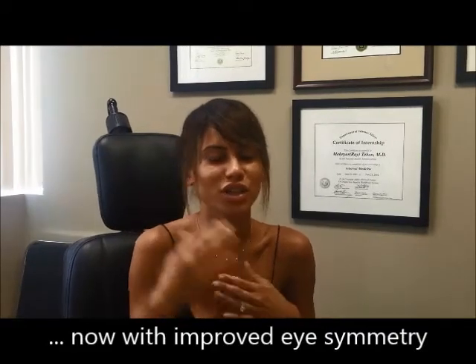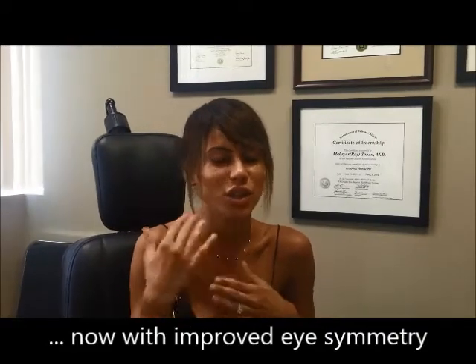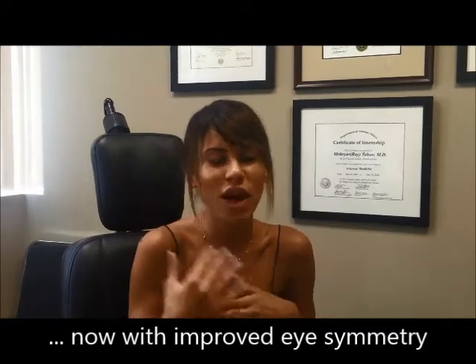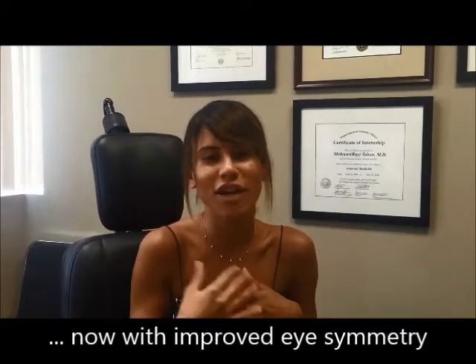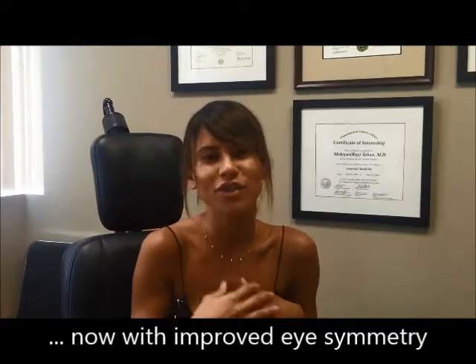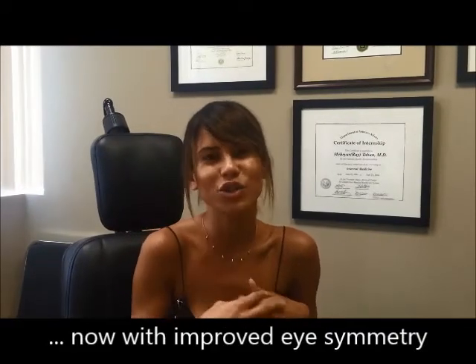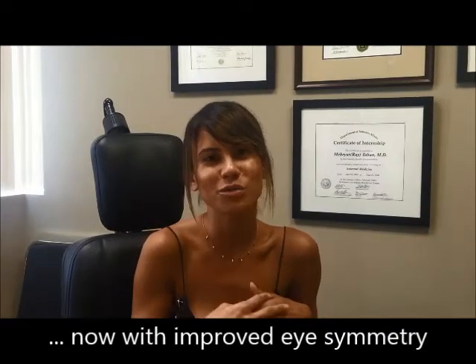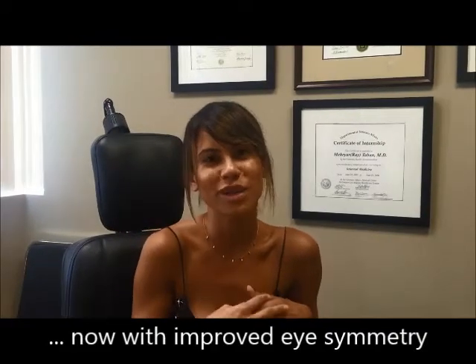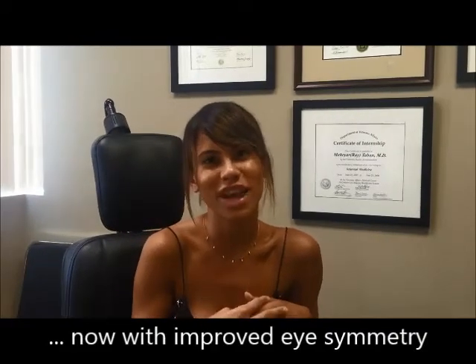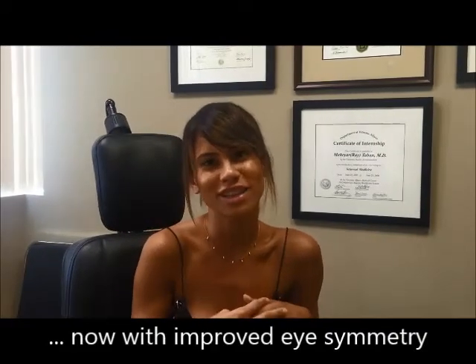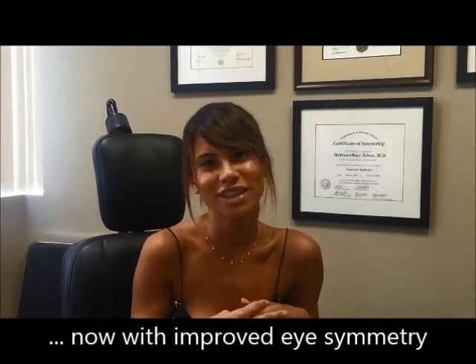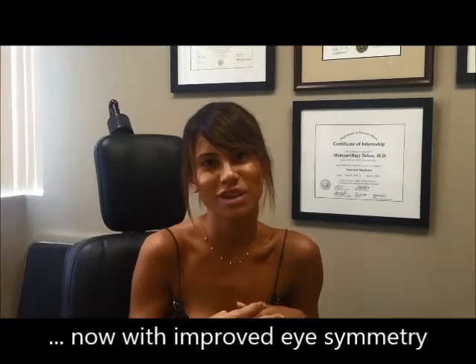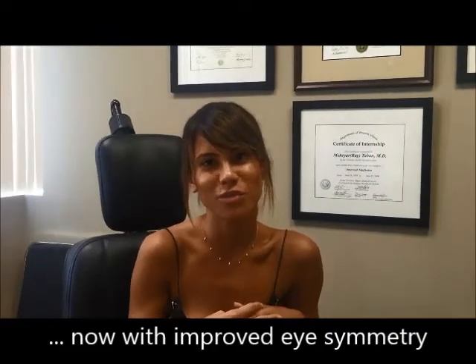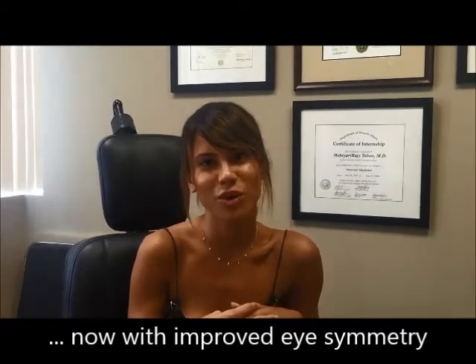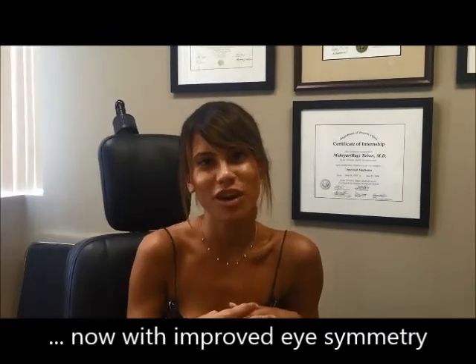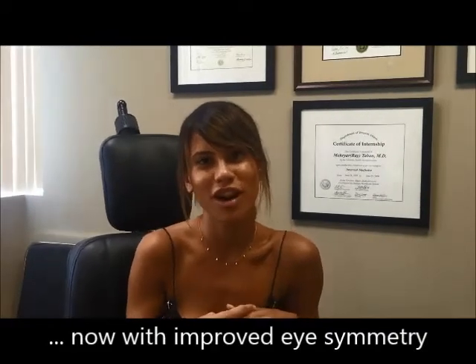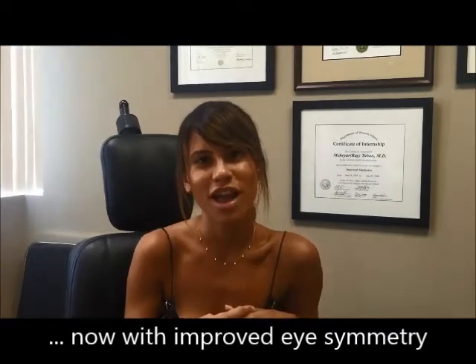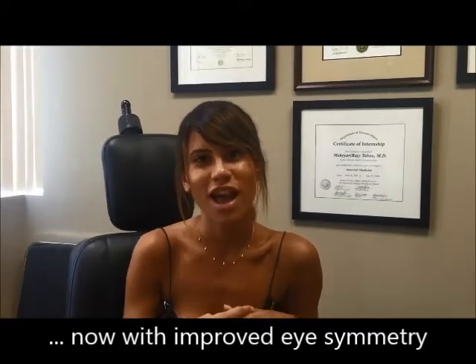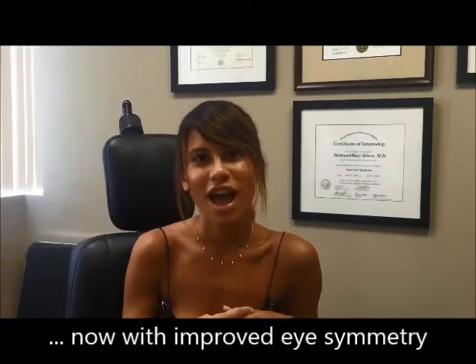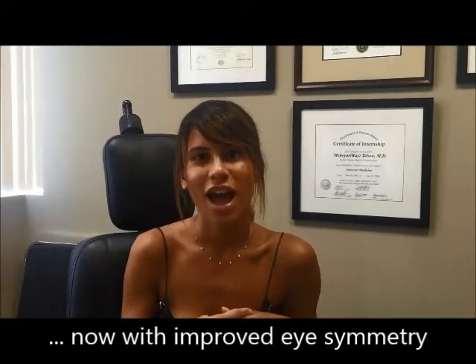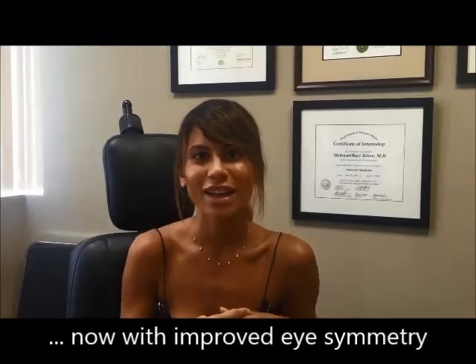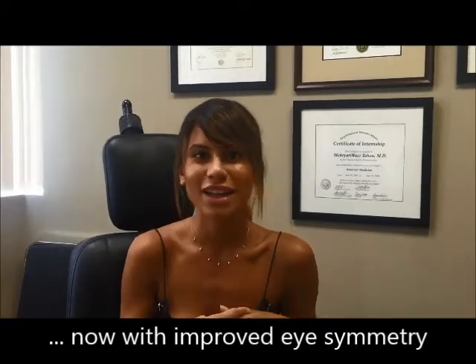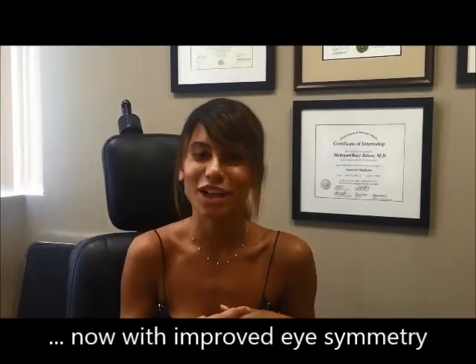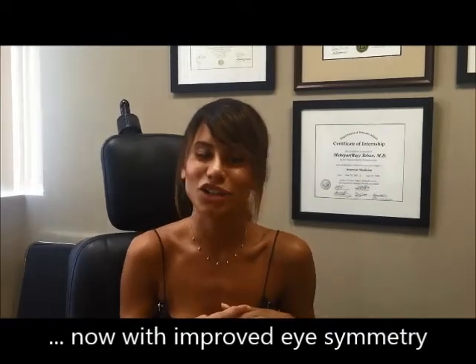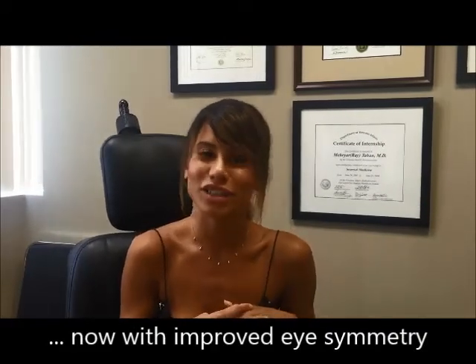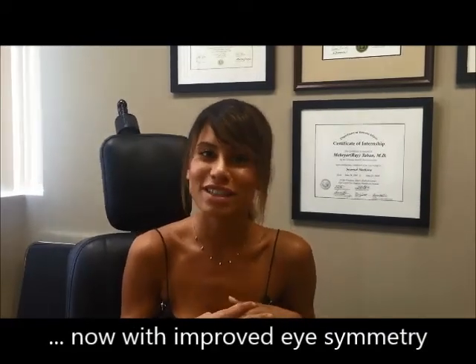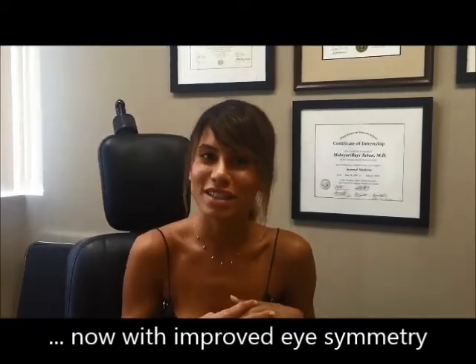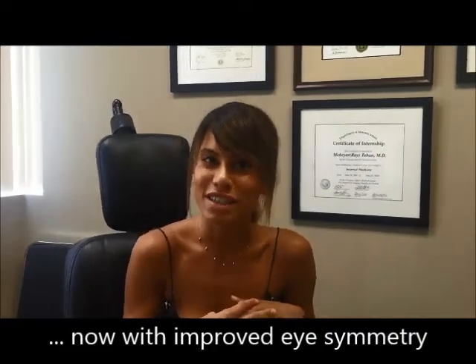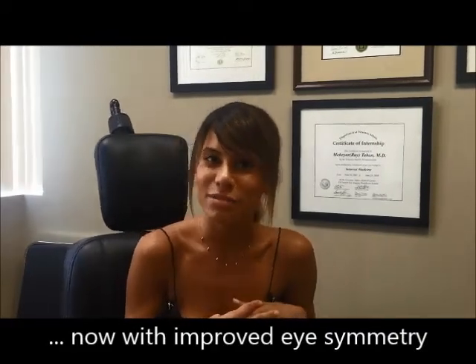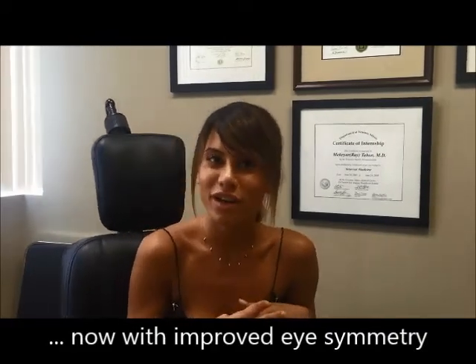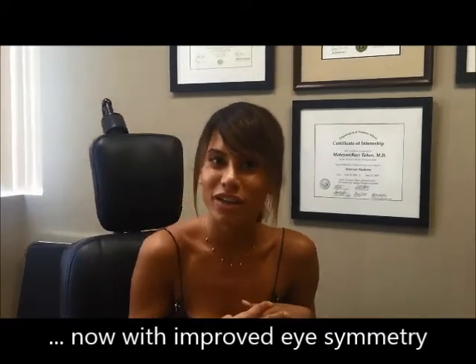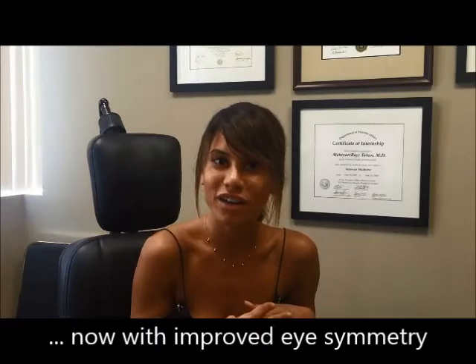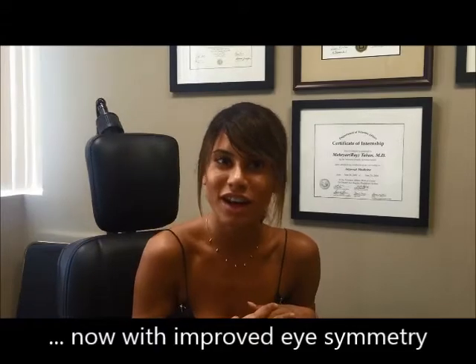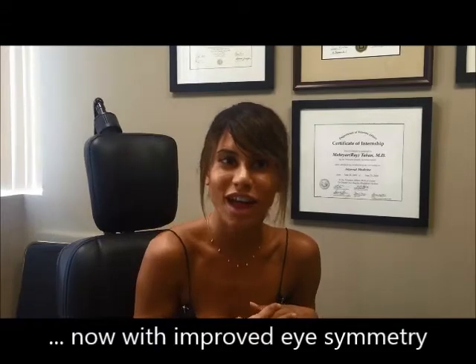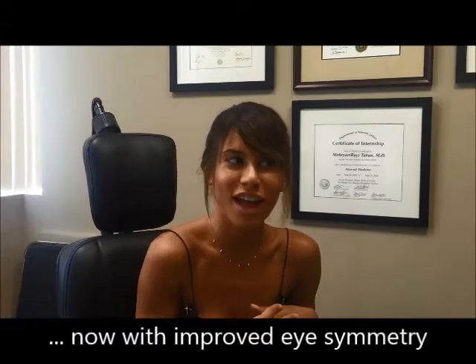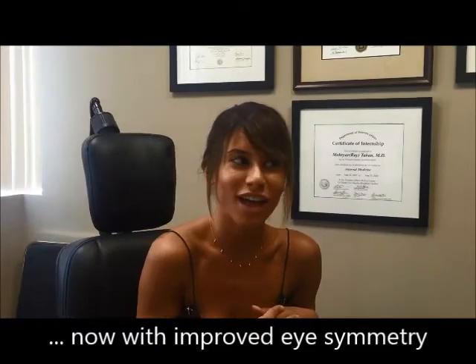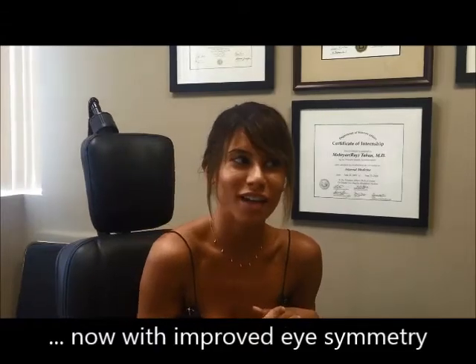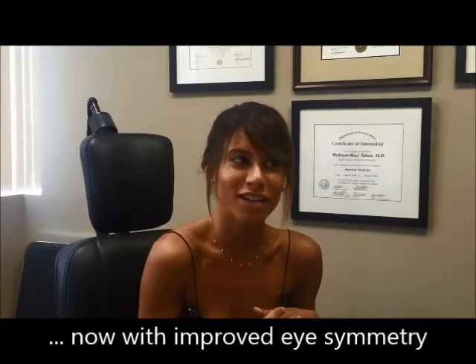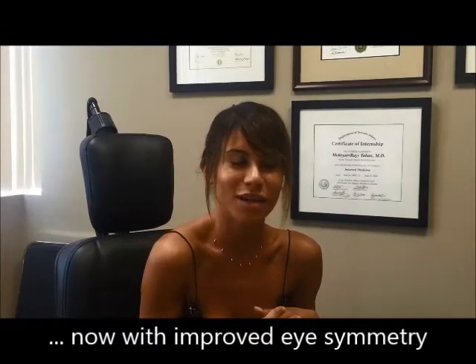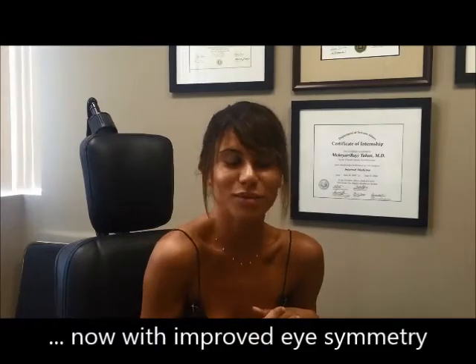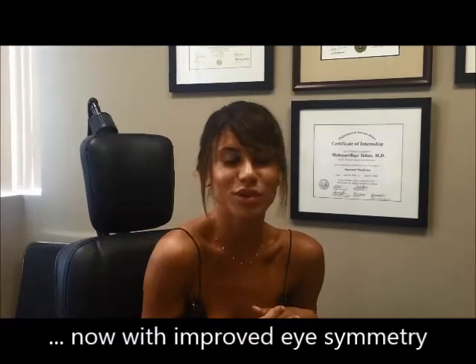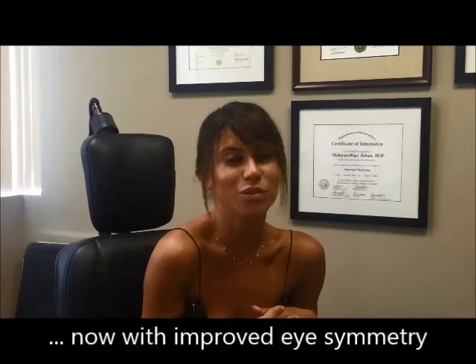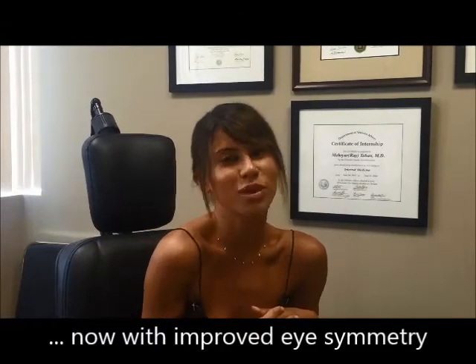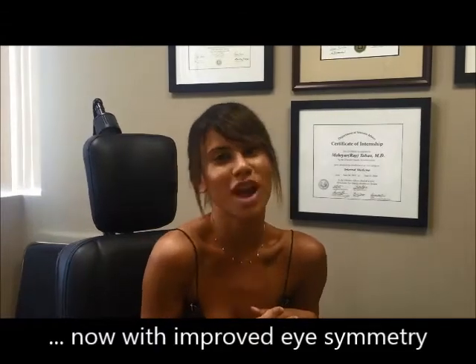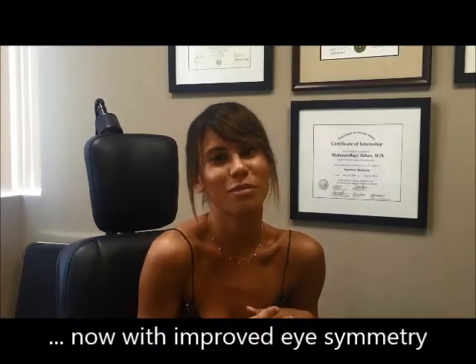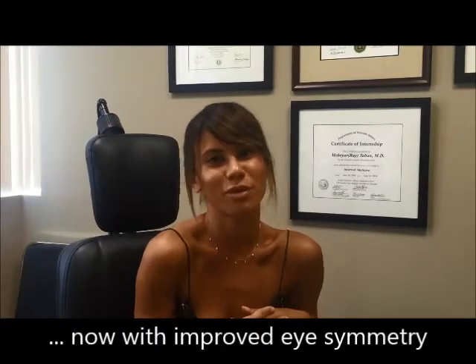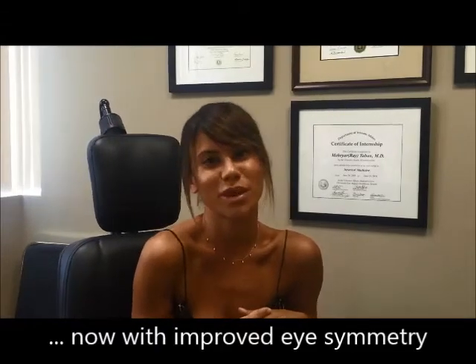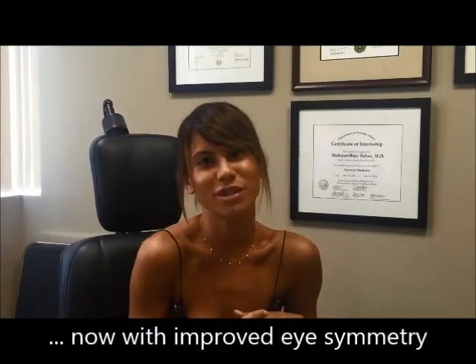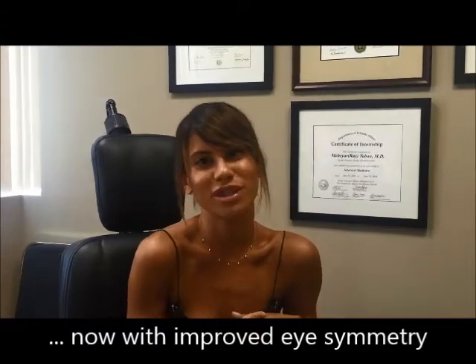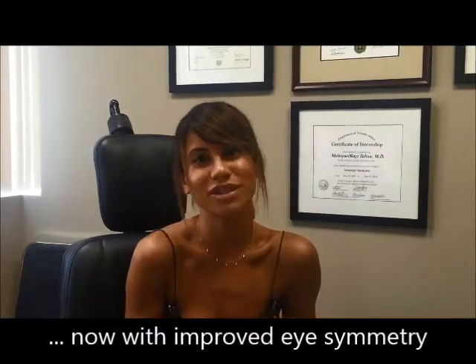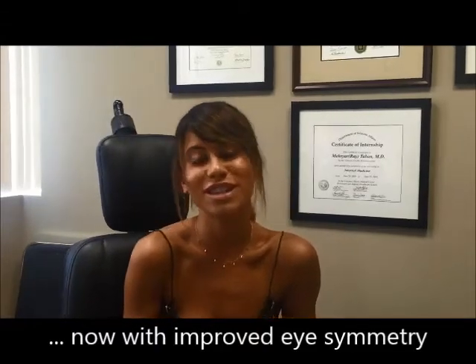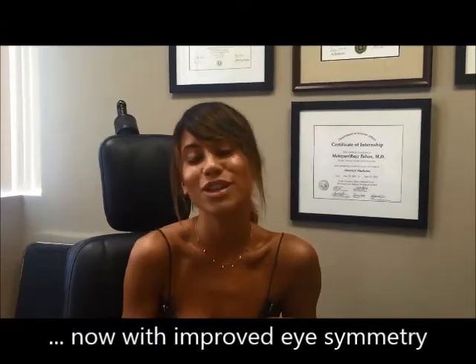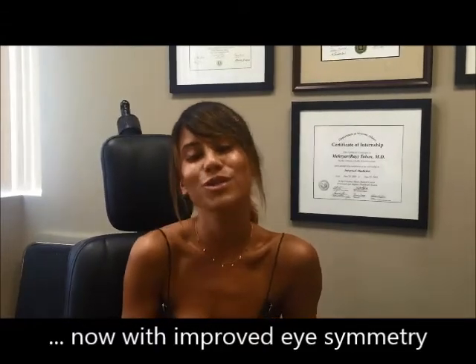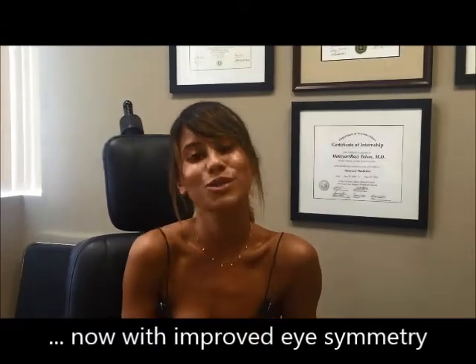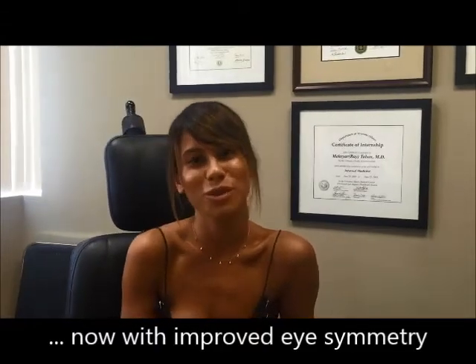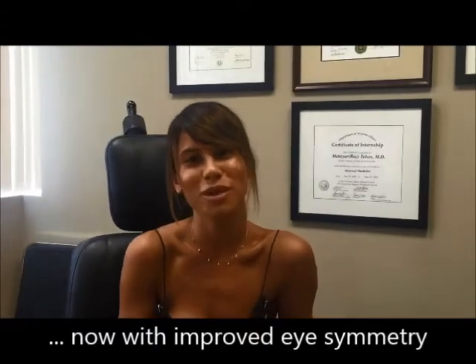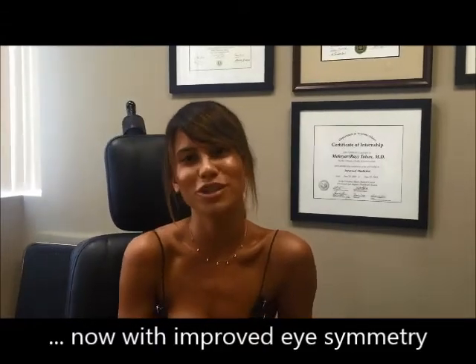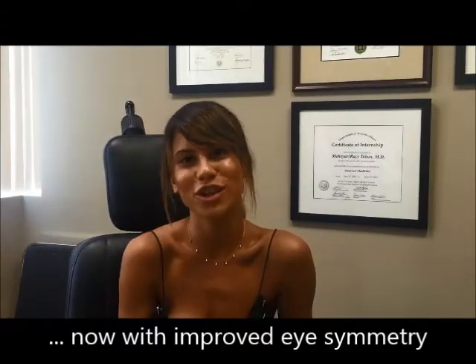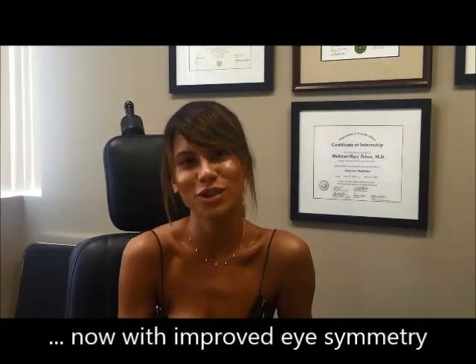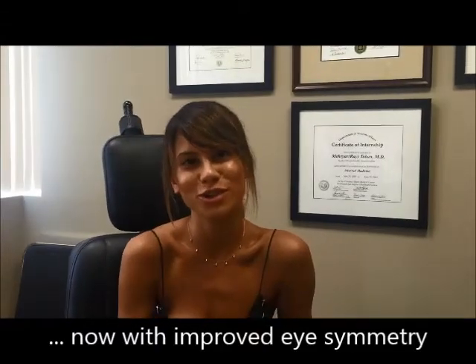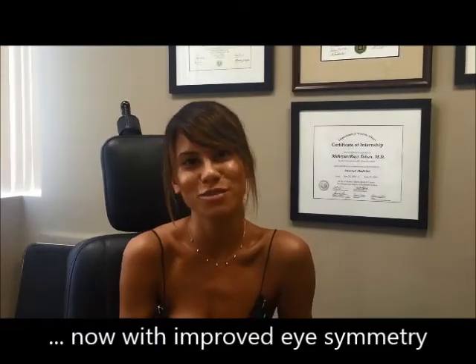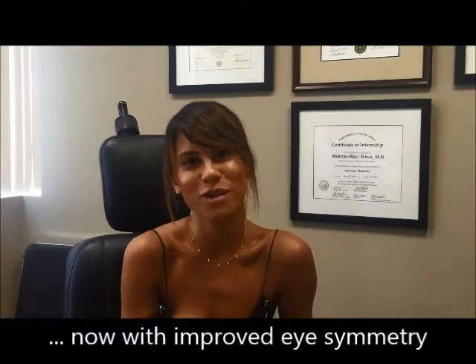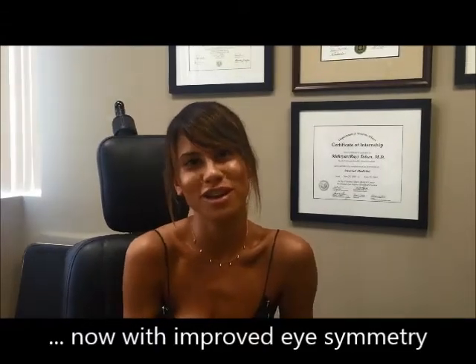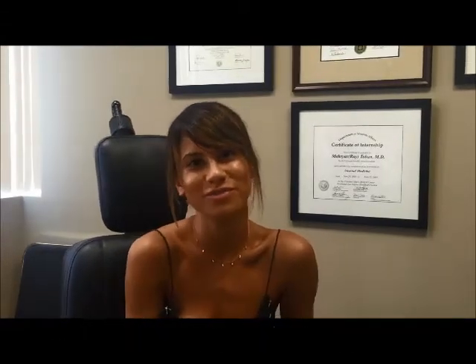Just after three months I can totally see the difference. I don't have a droopy eyelid anymore. I can actually see better and I'm super happy with my results. Thank you so much Dr. Taban.